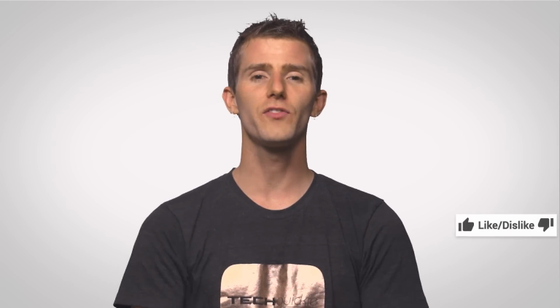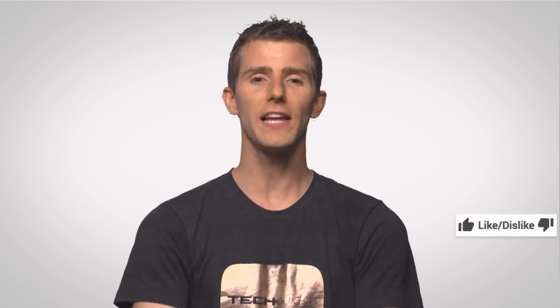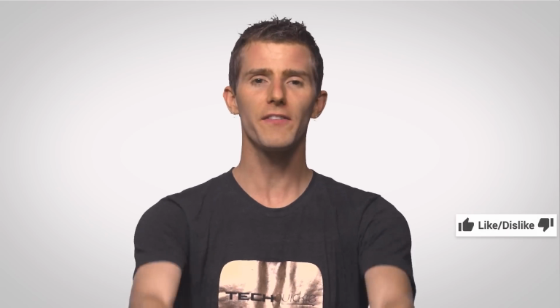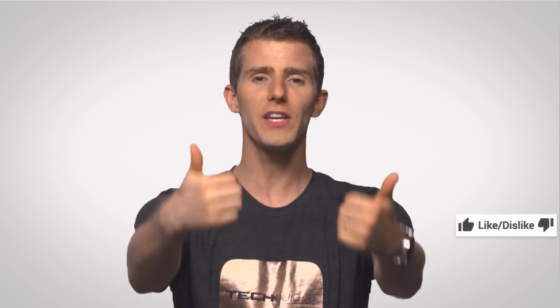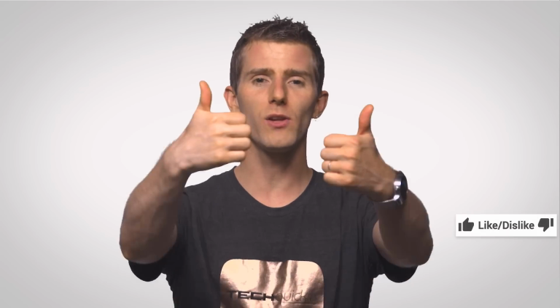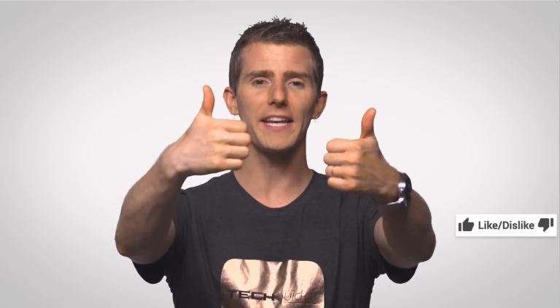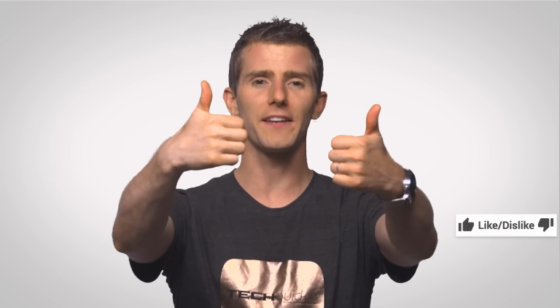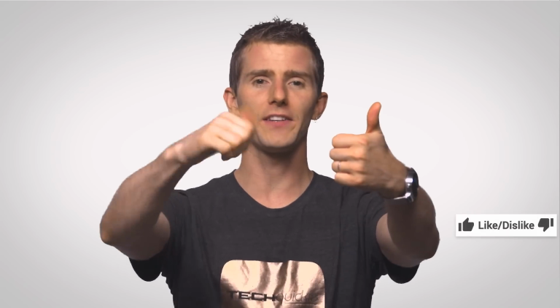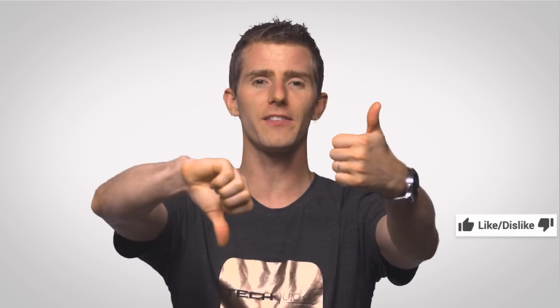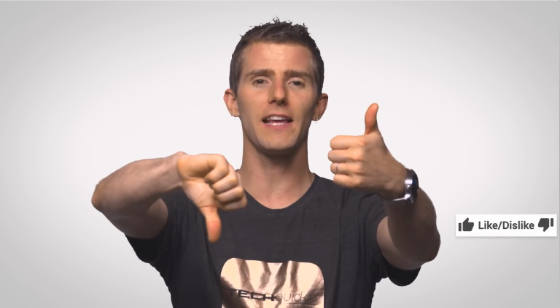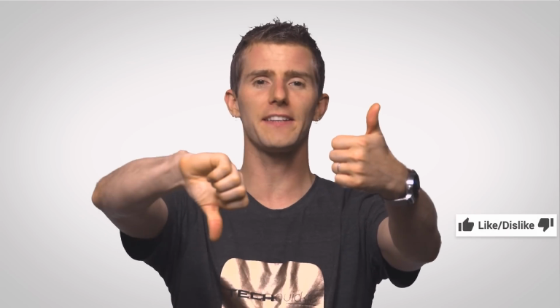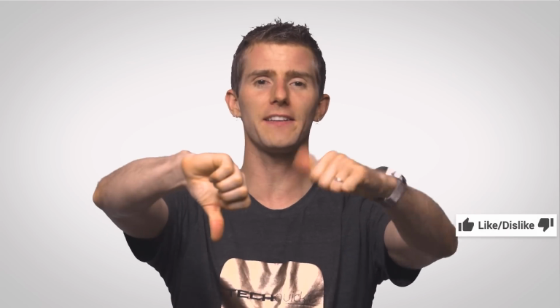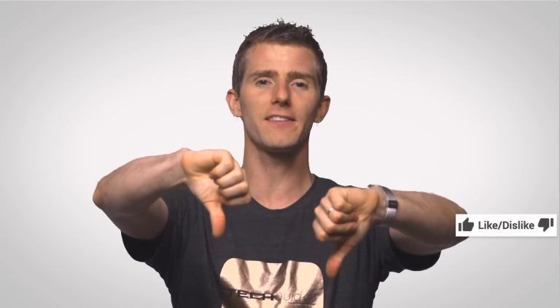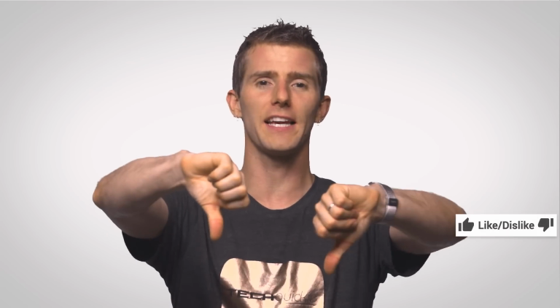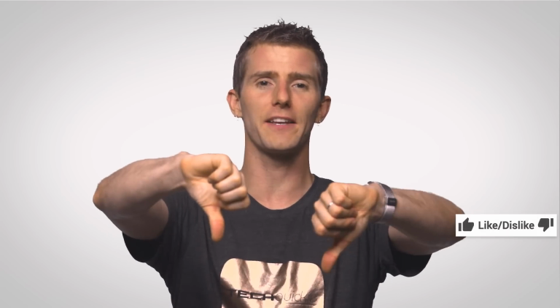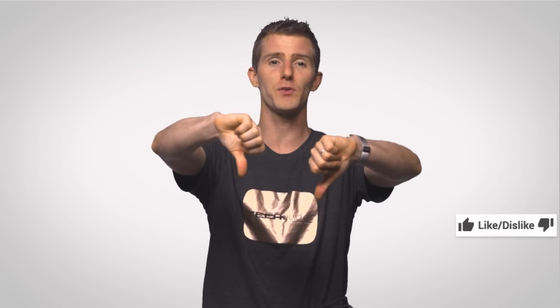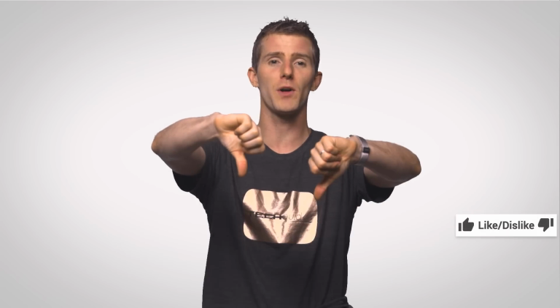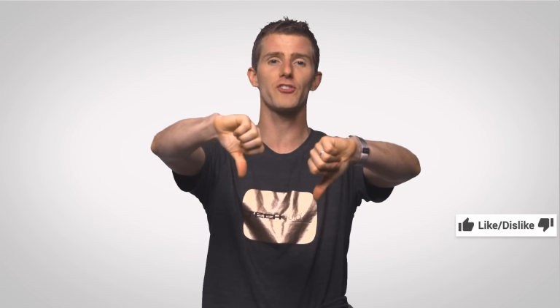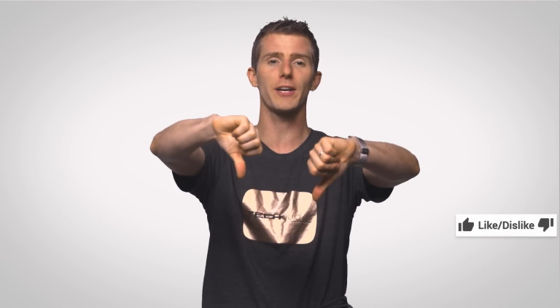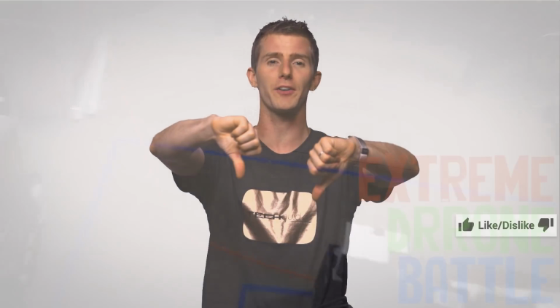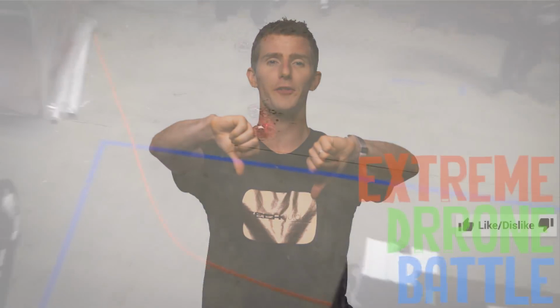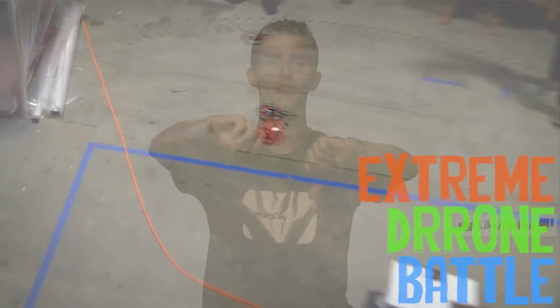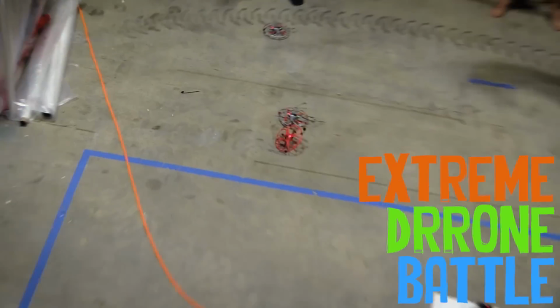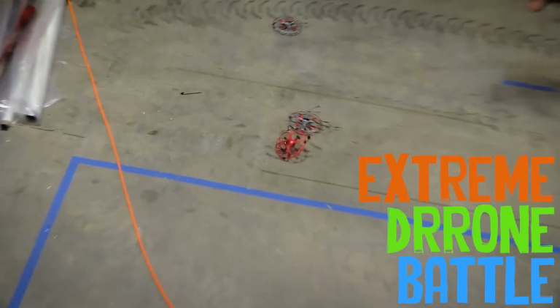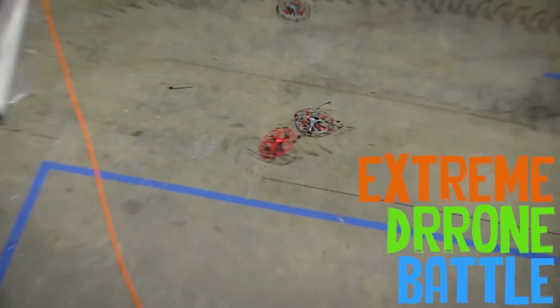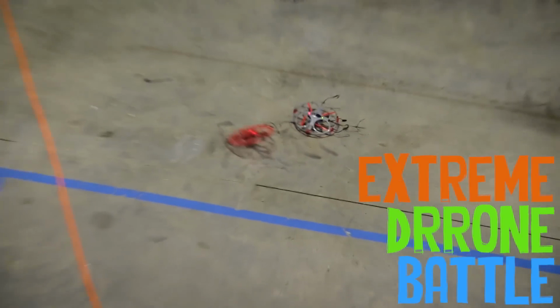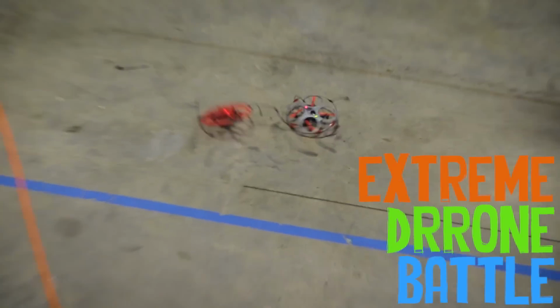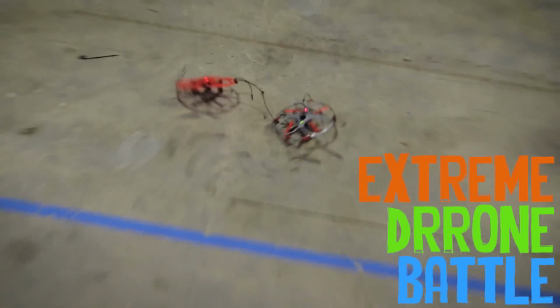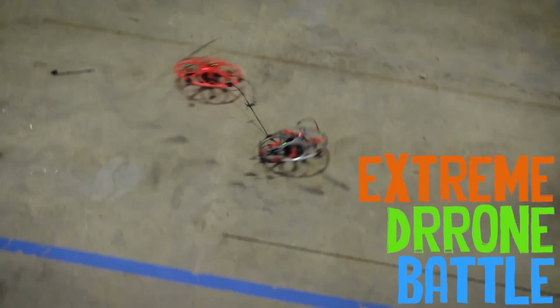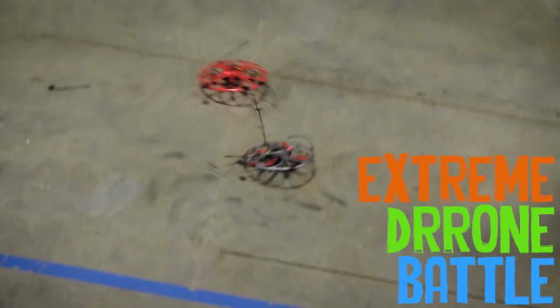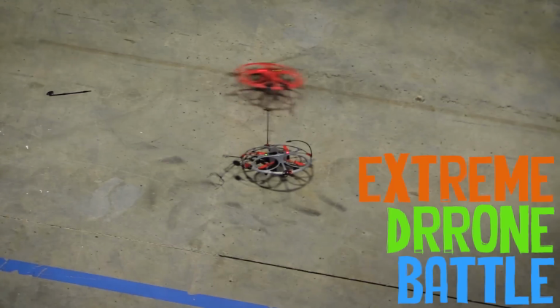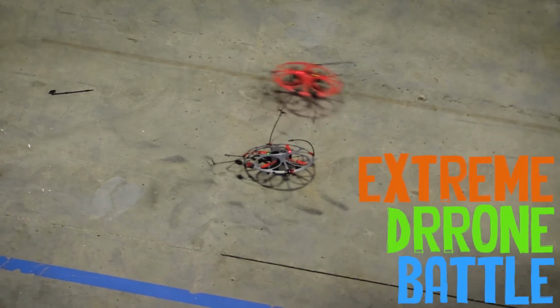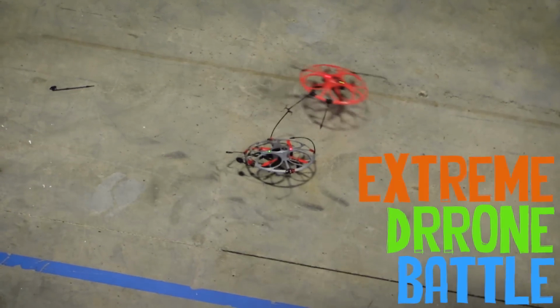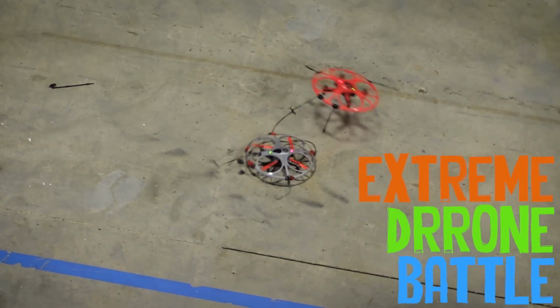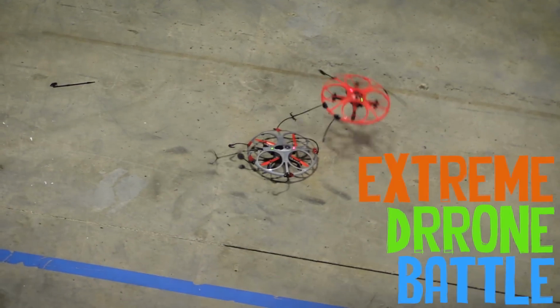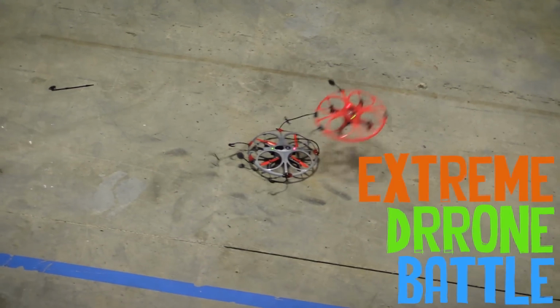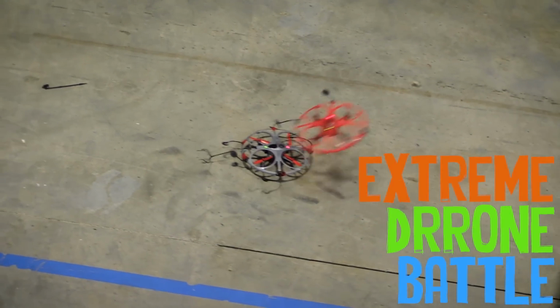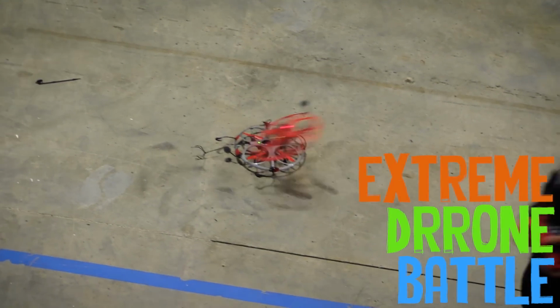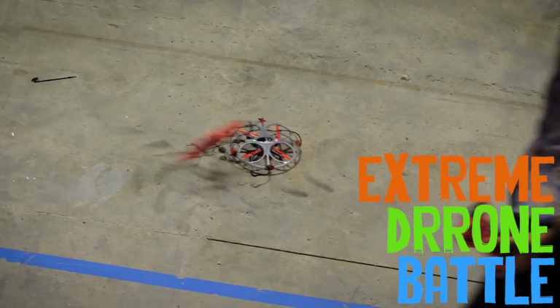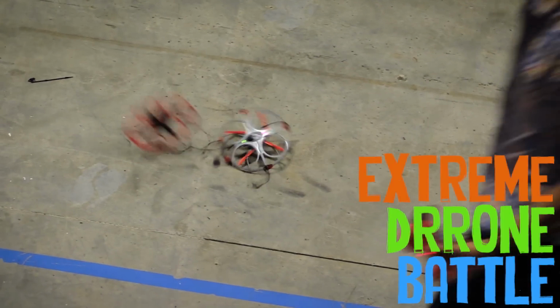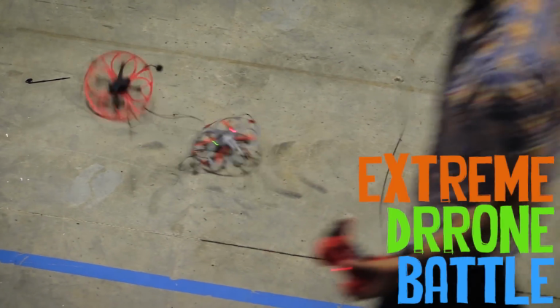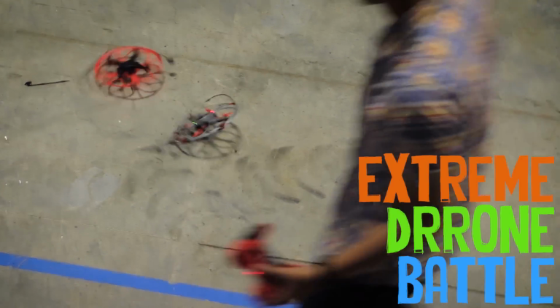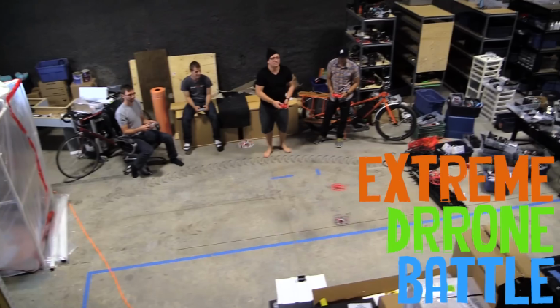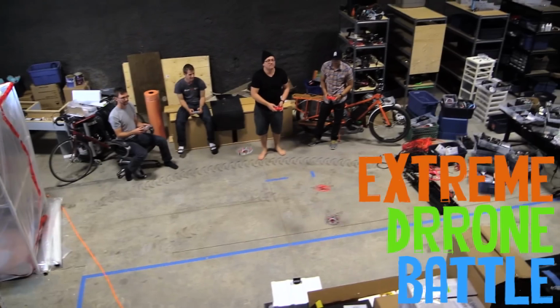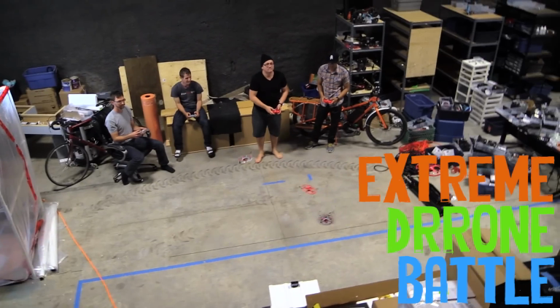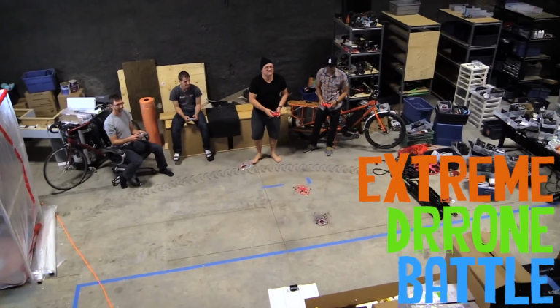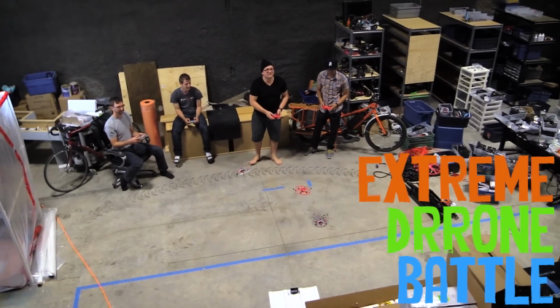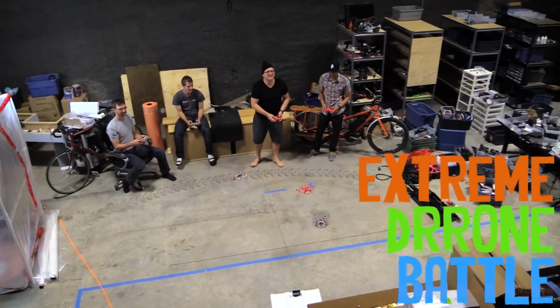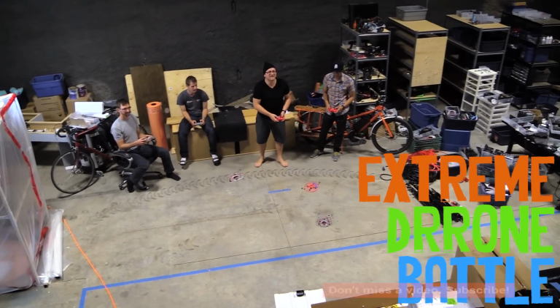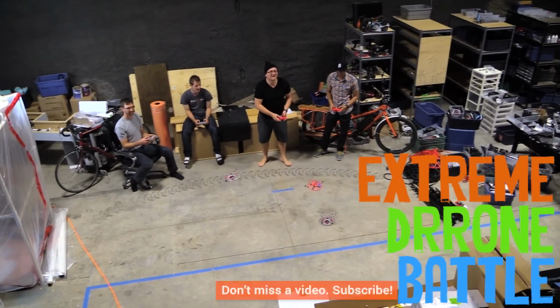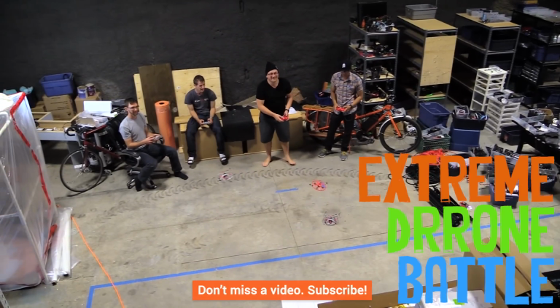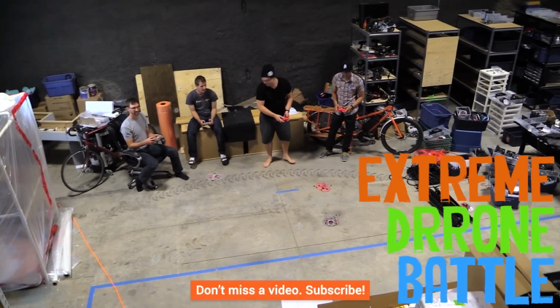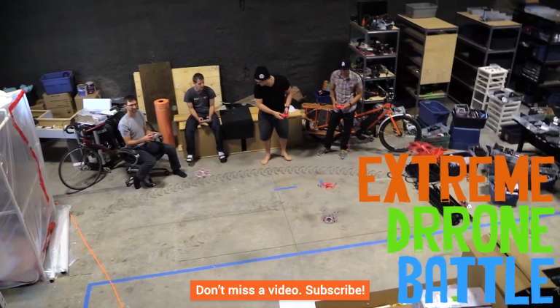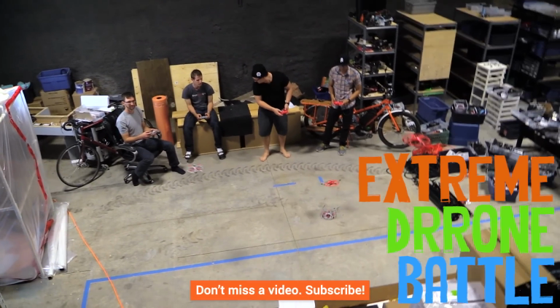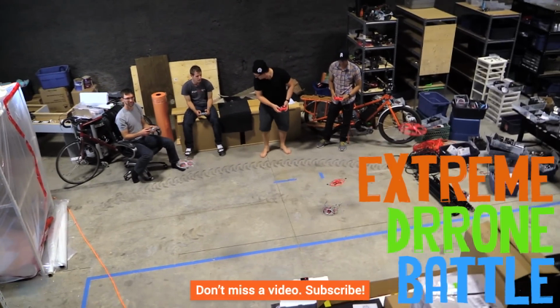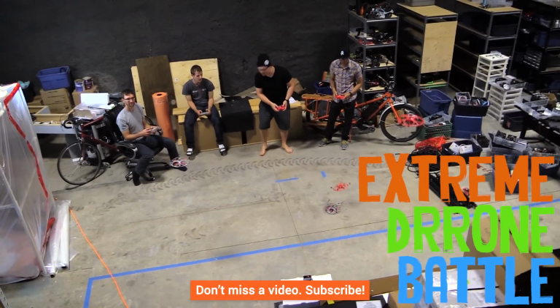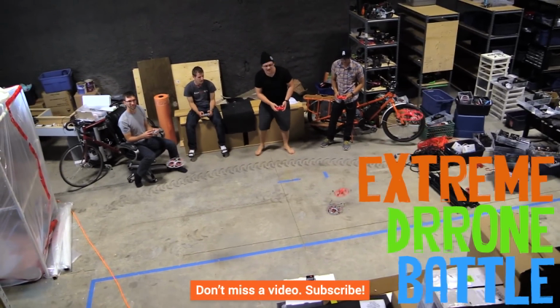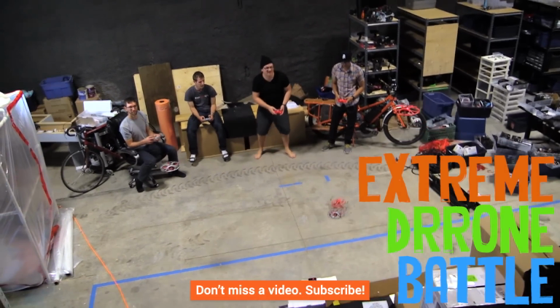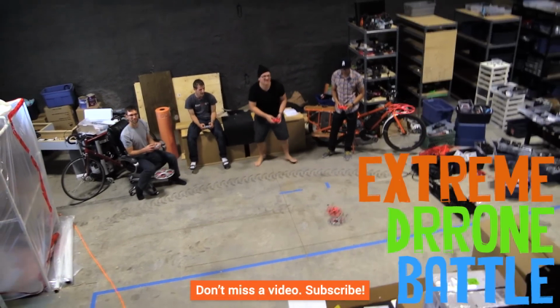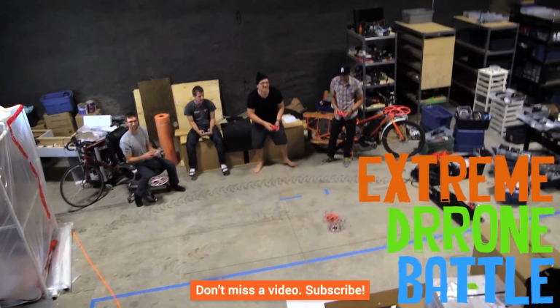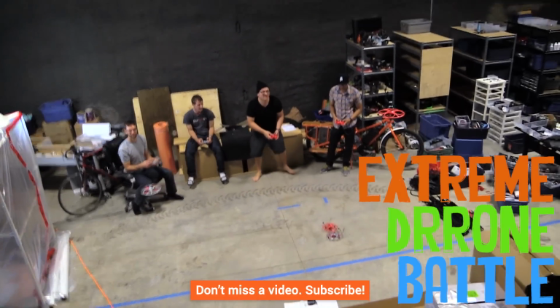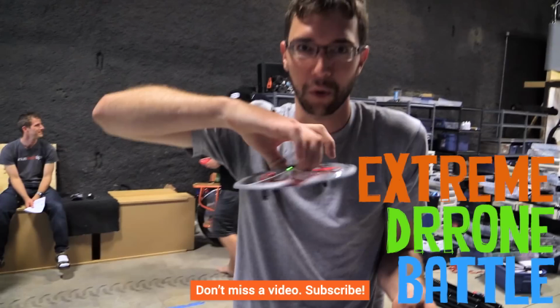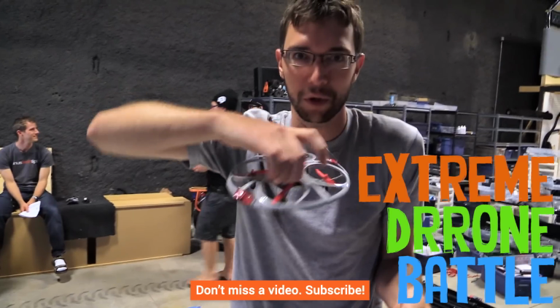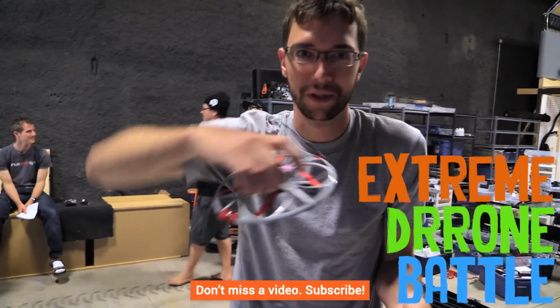Thanks for watching! If you liked the video, like it; if you disliked it, dislike it. Check out our other channels, leave video suggestions in the comments, and subscribe and follow.